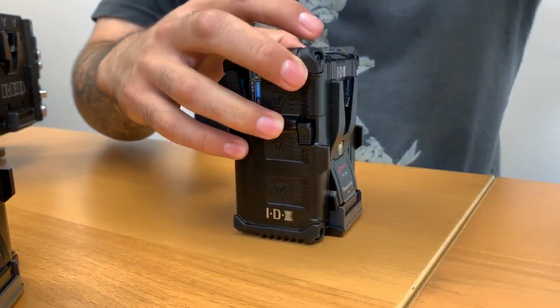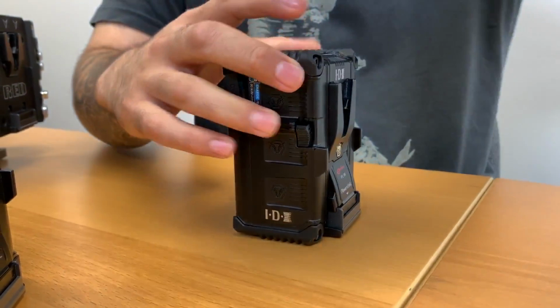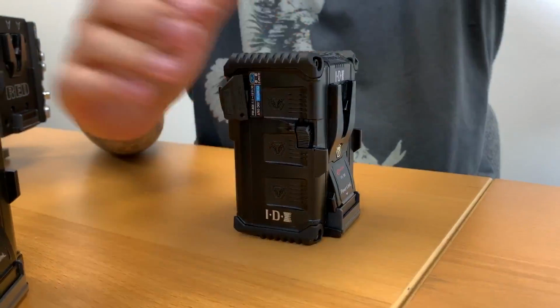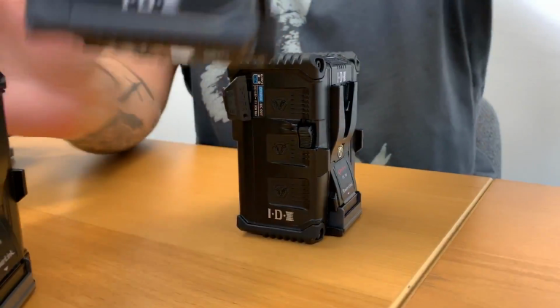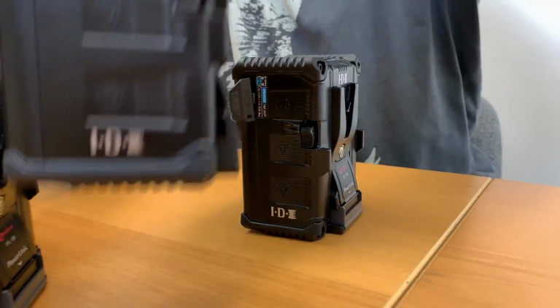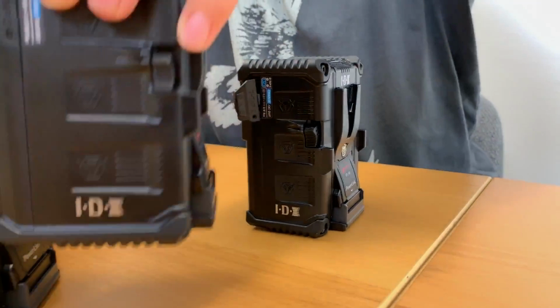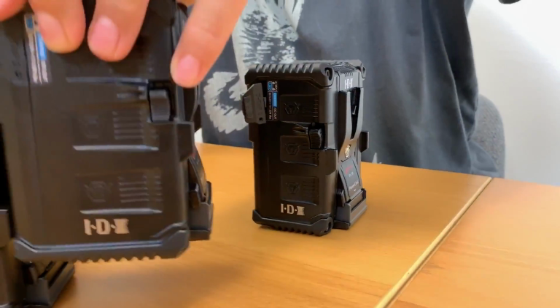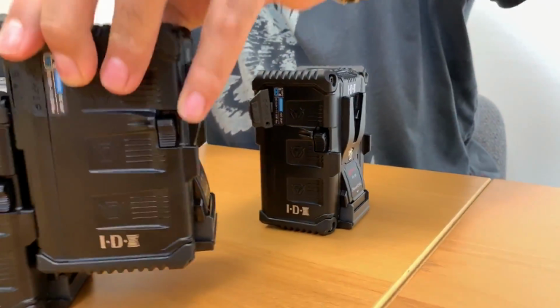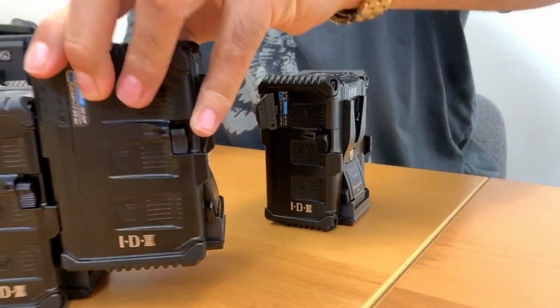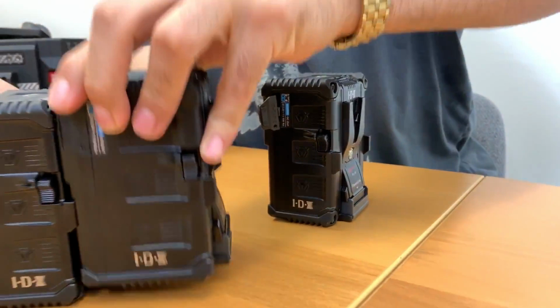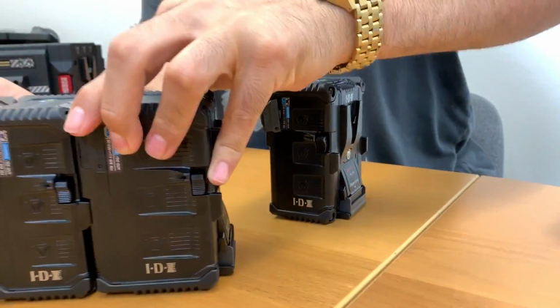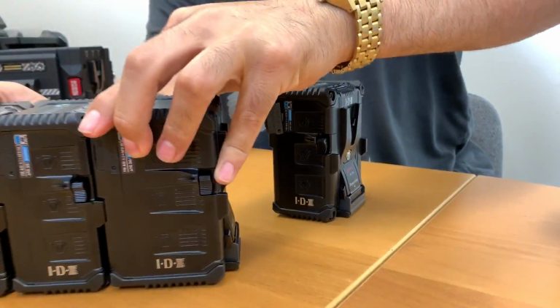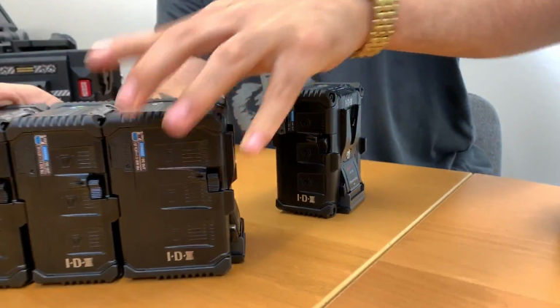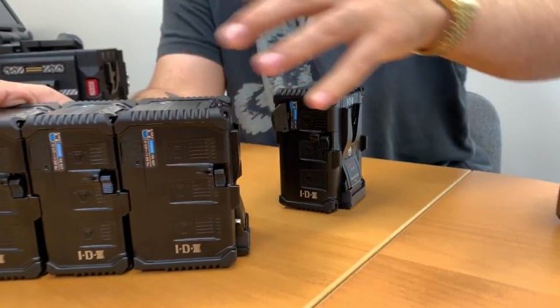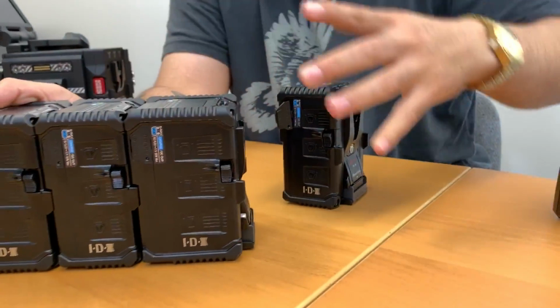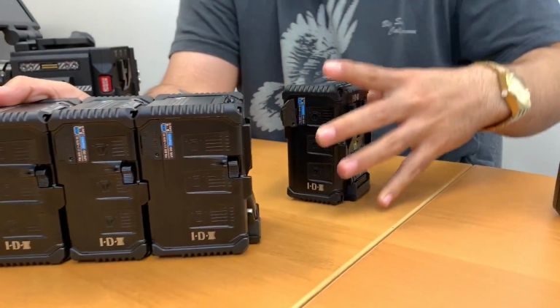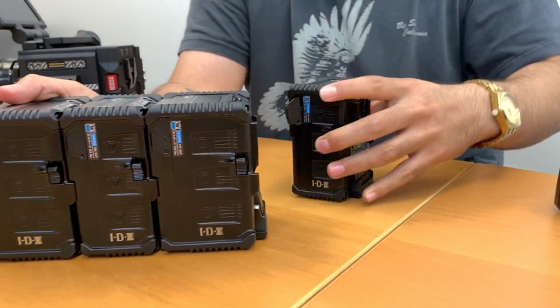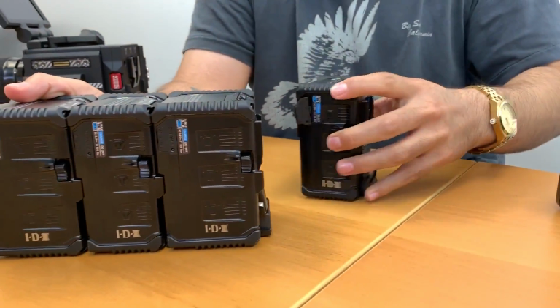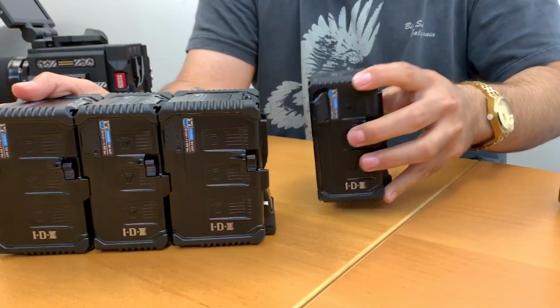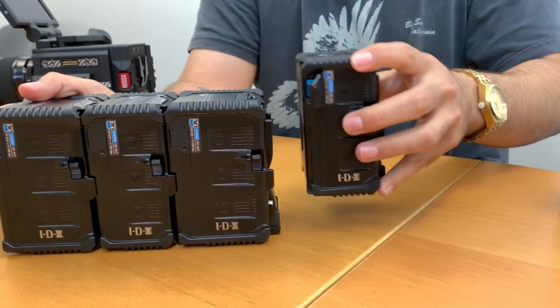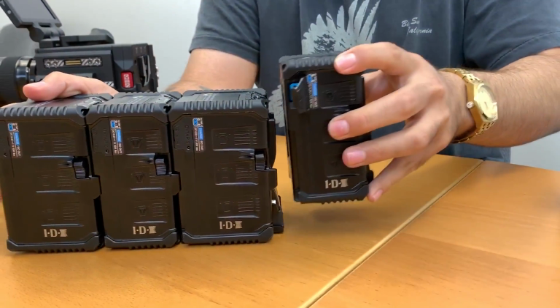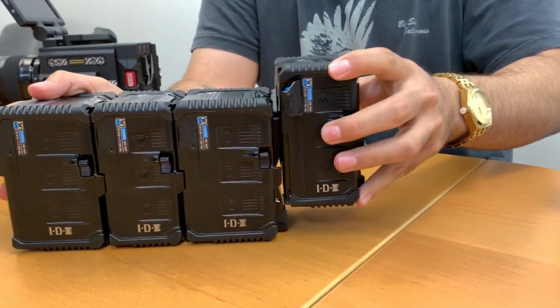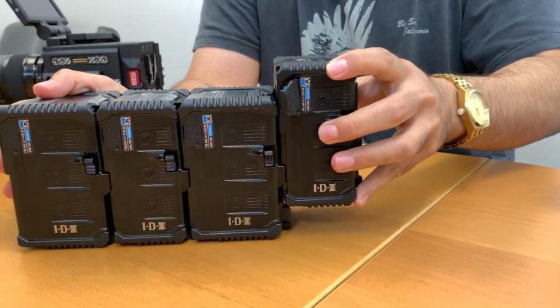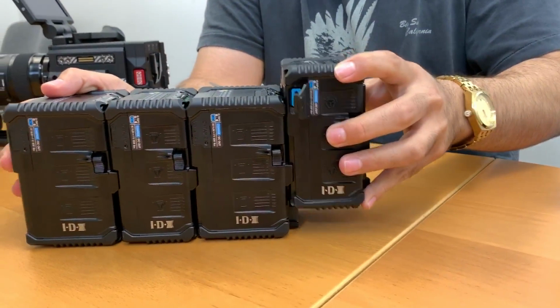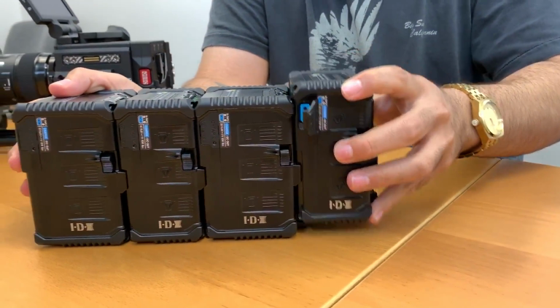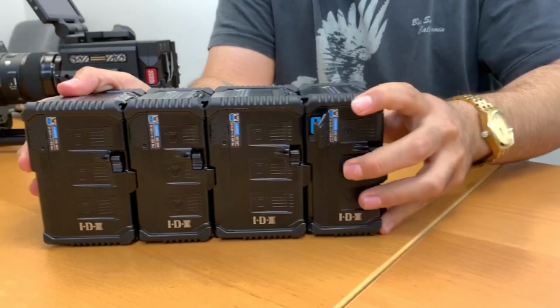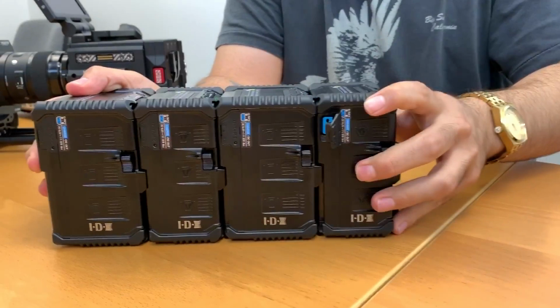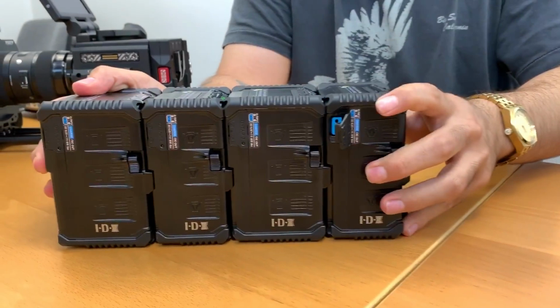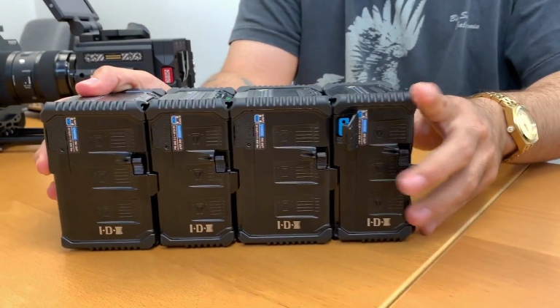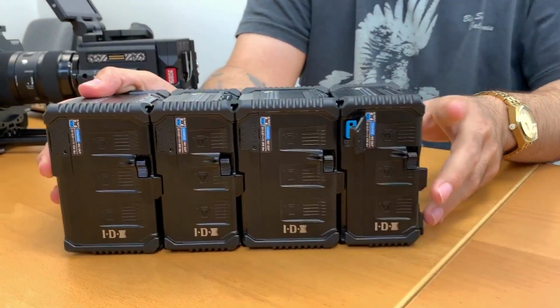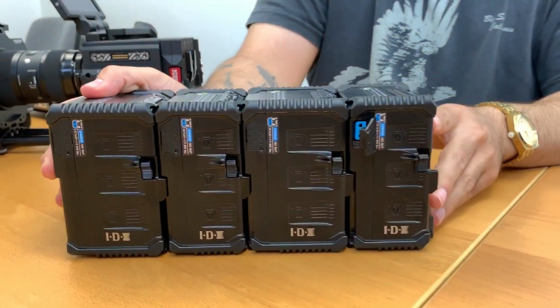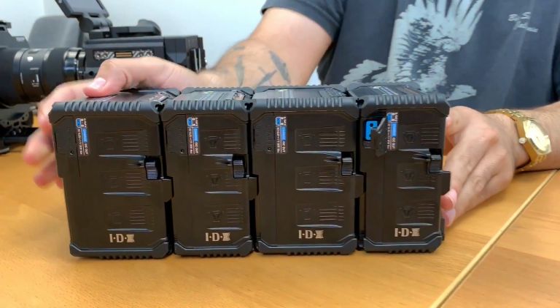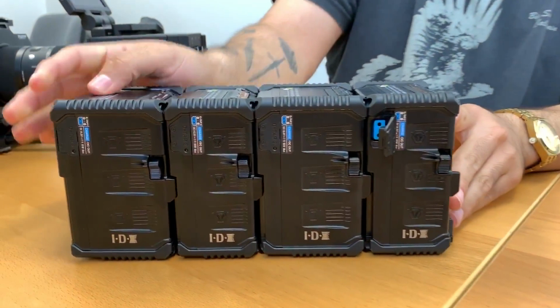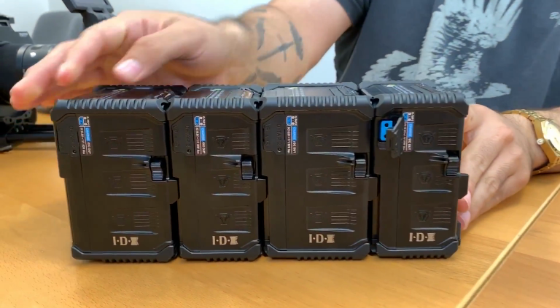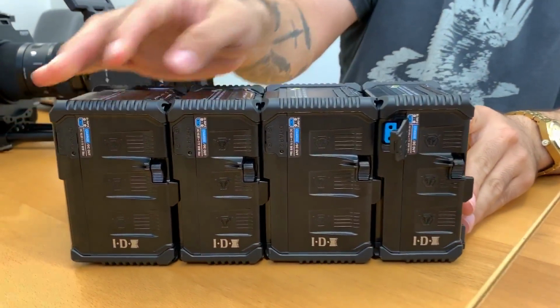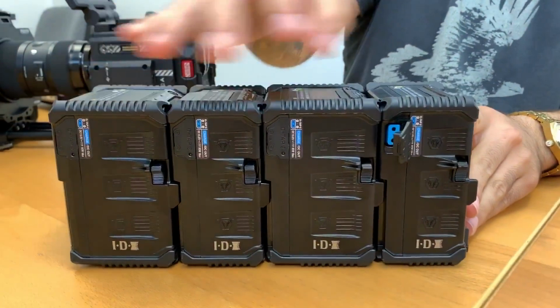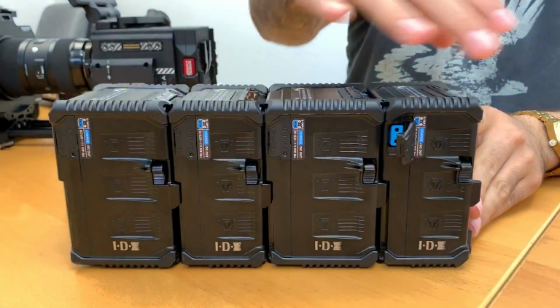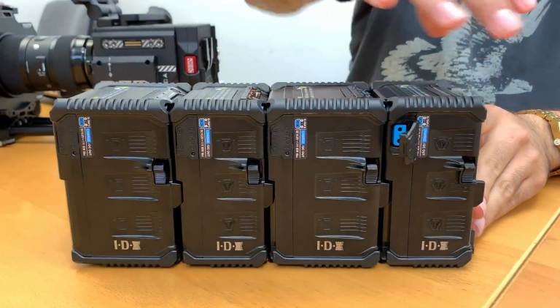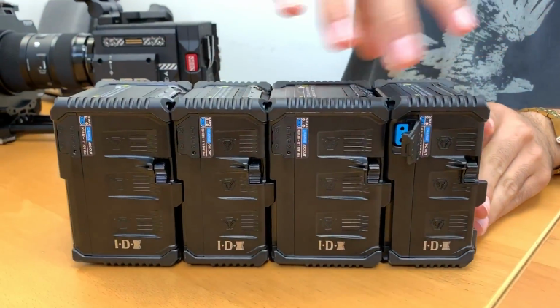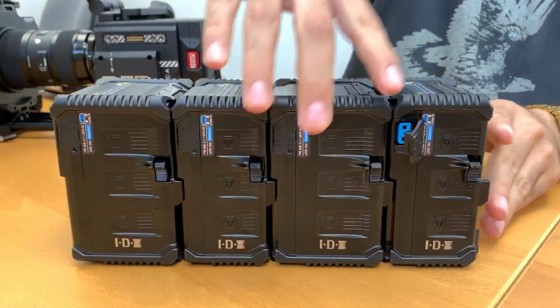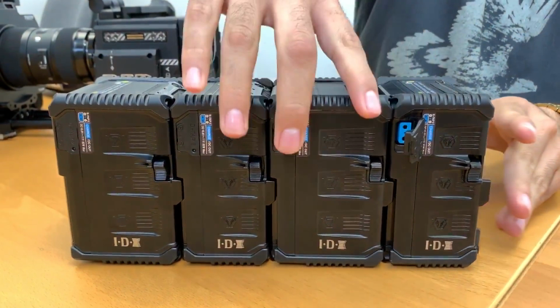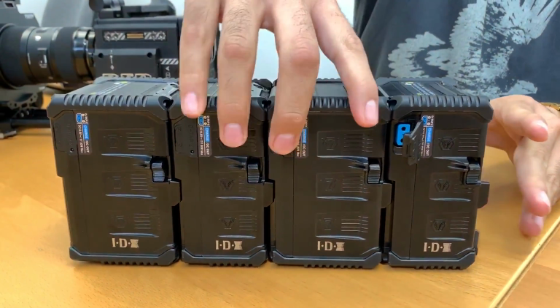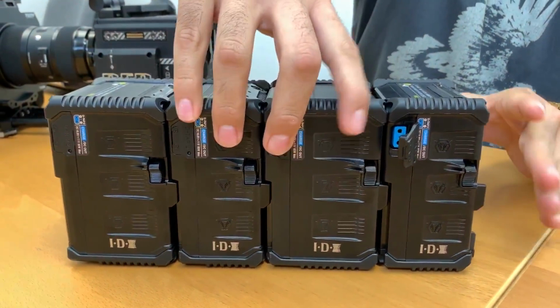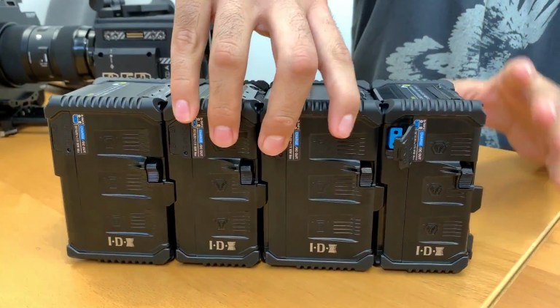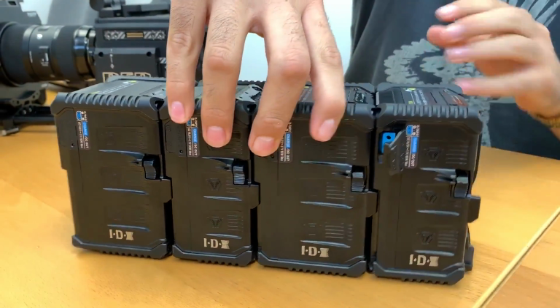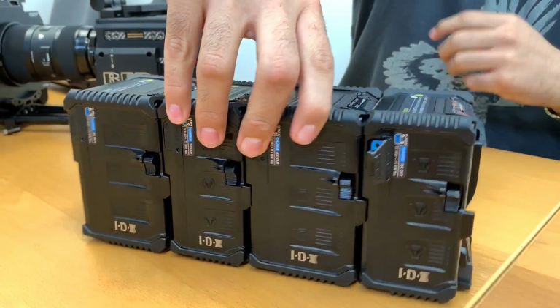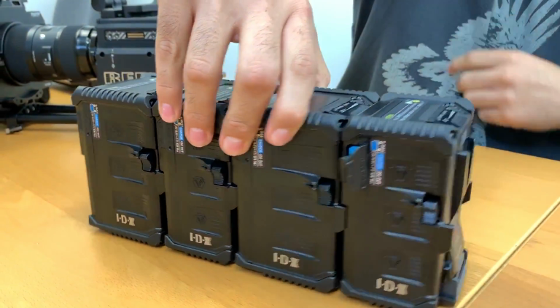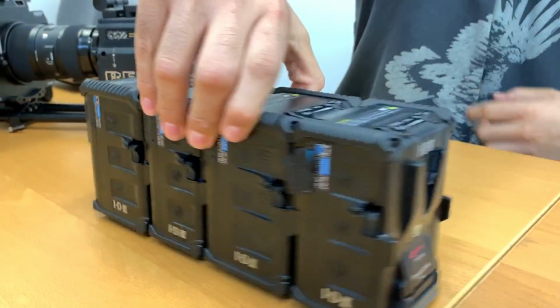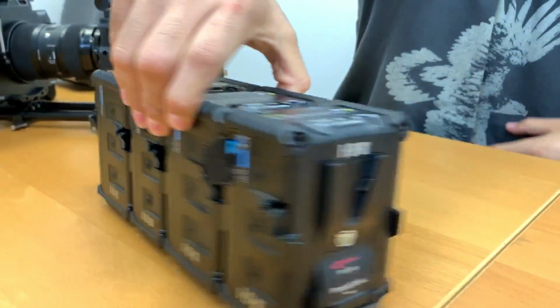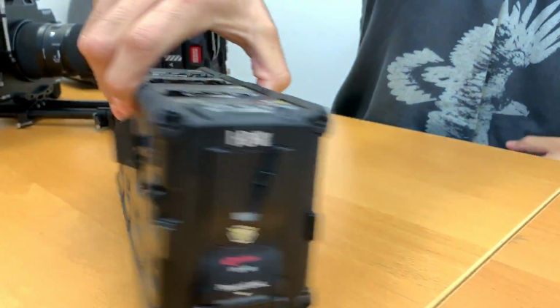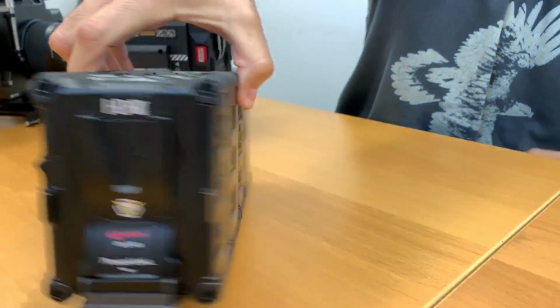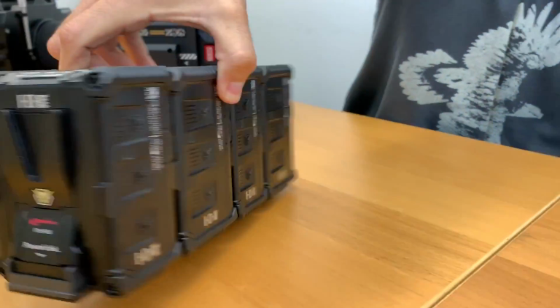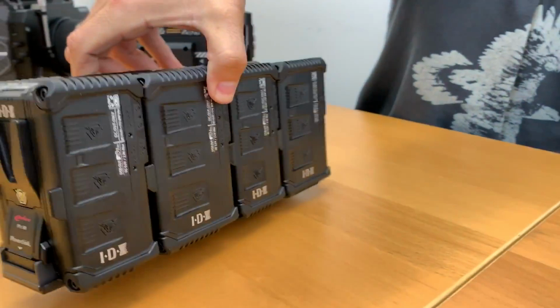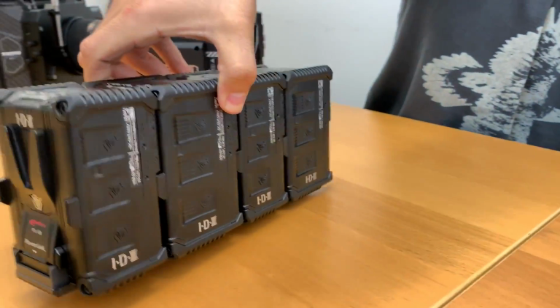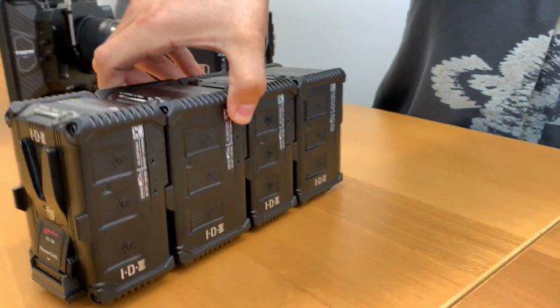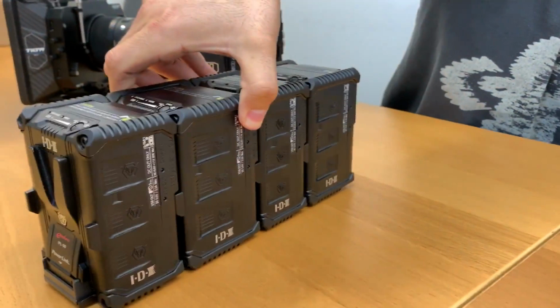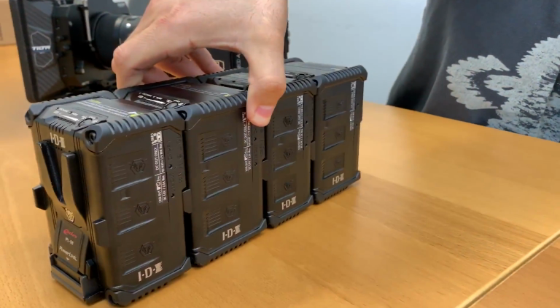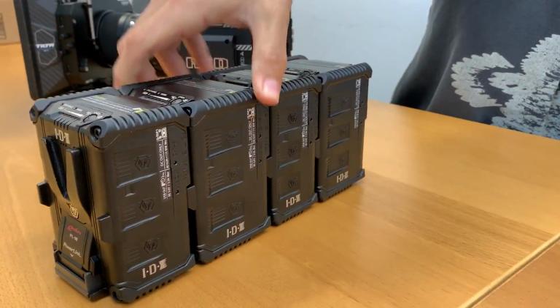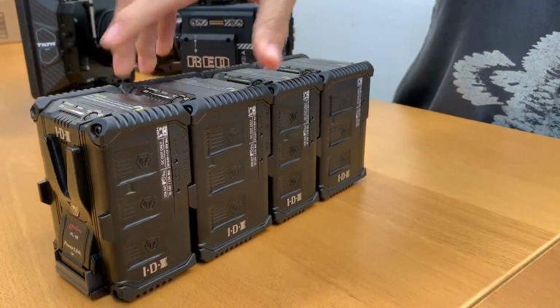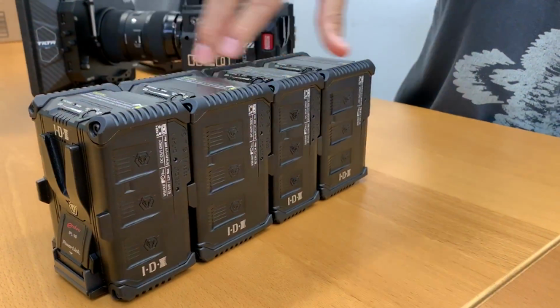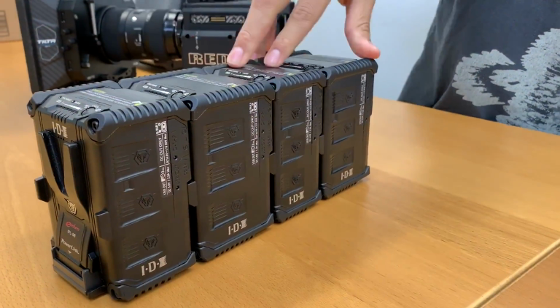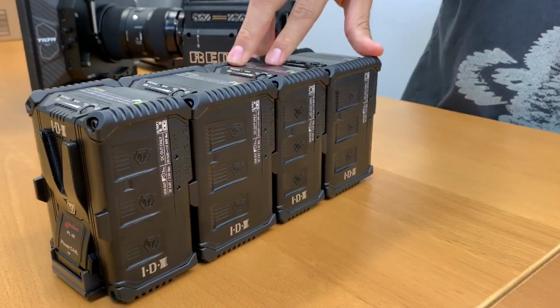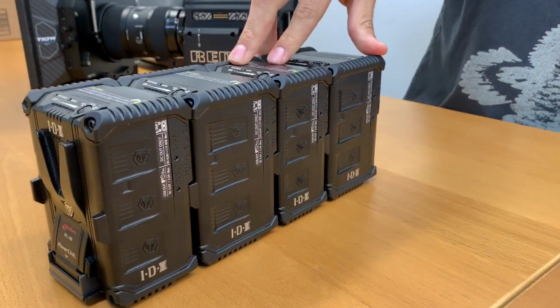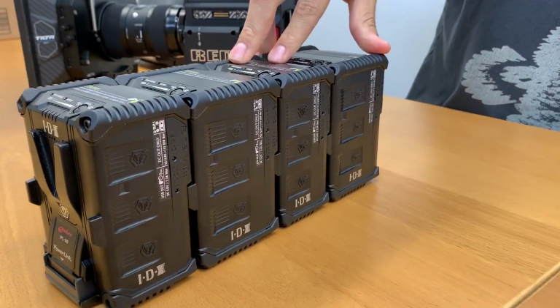Because these batteries have the ability to stack up to four, you can use eight power outputs from the D-taps and four USBs.